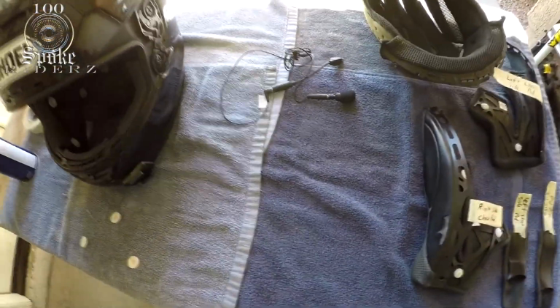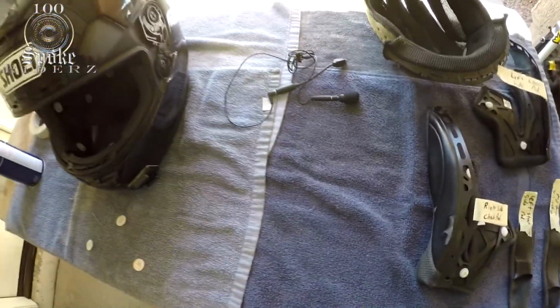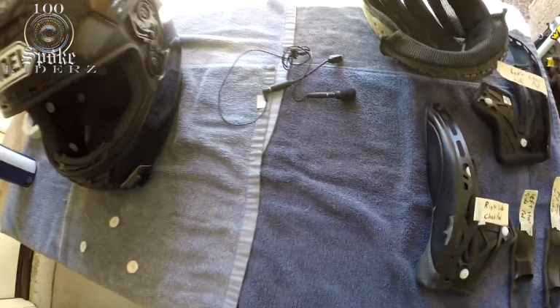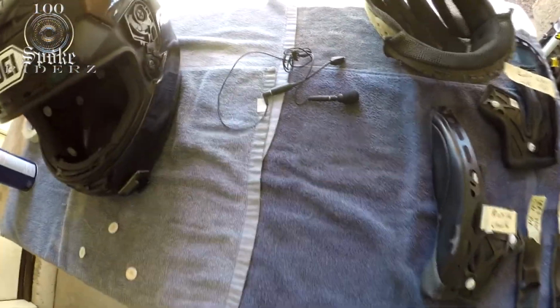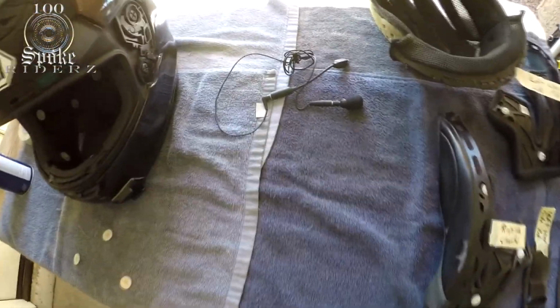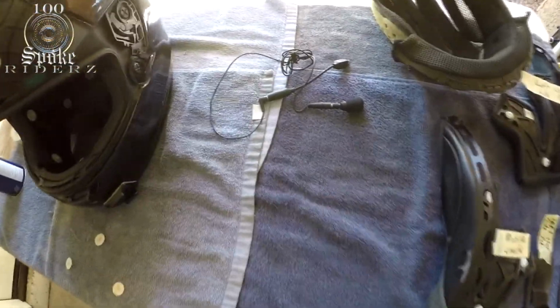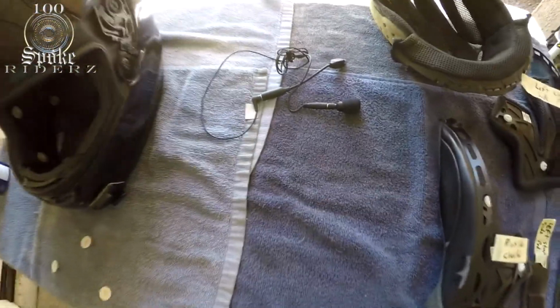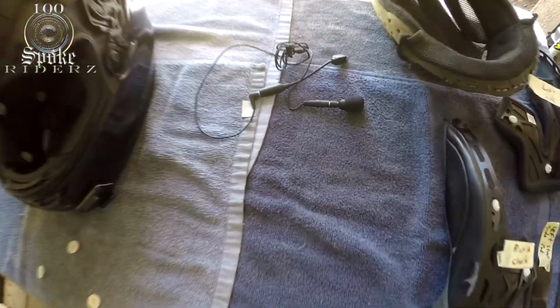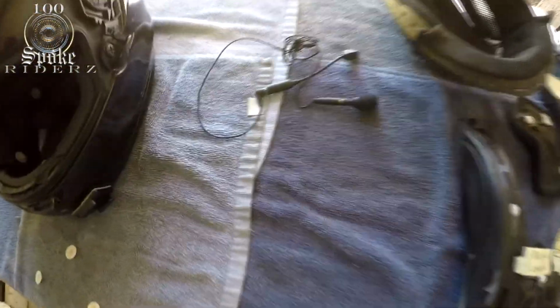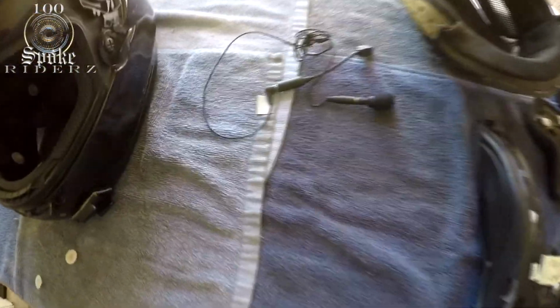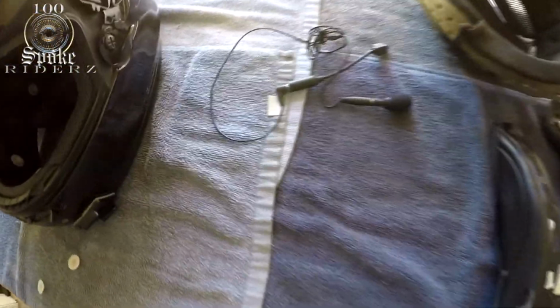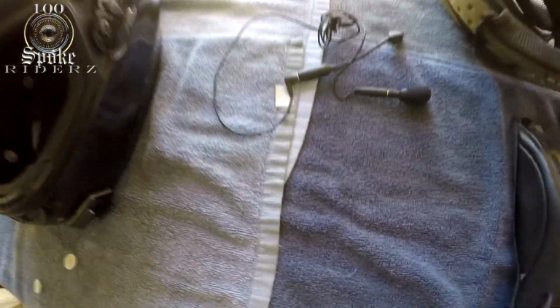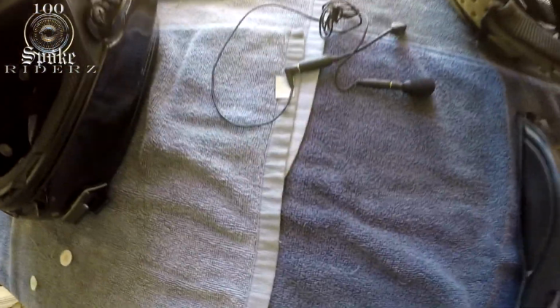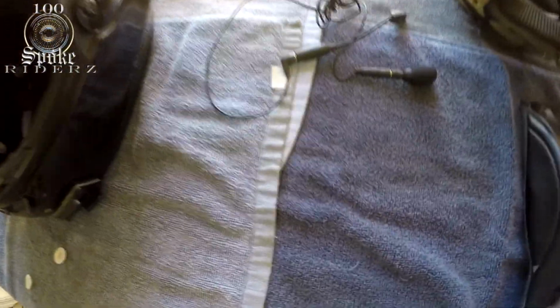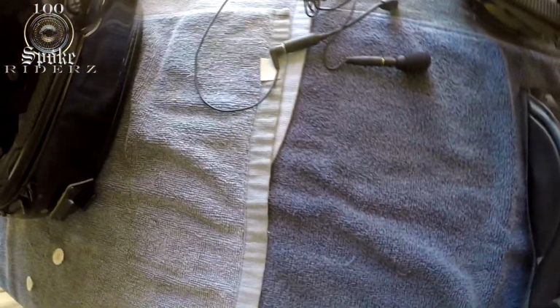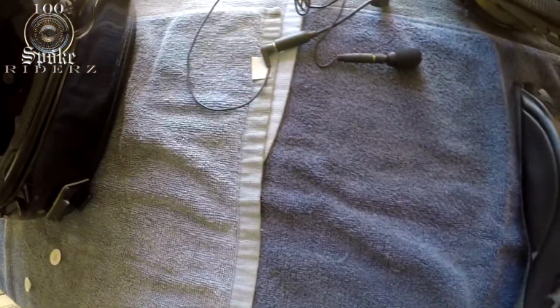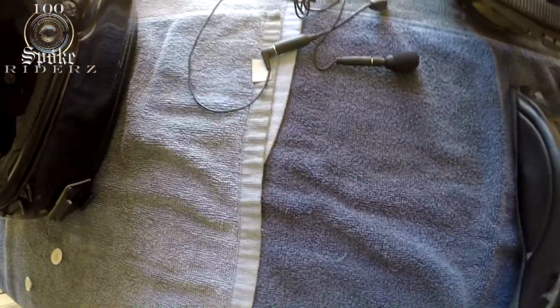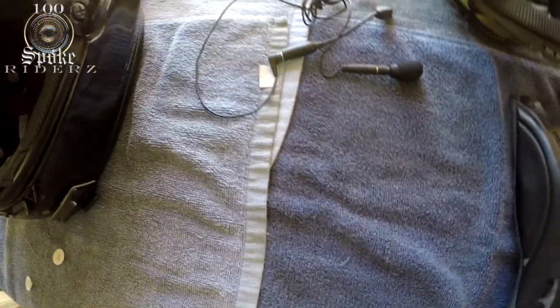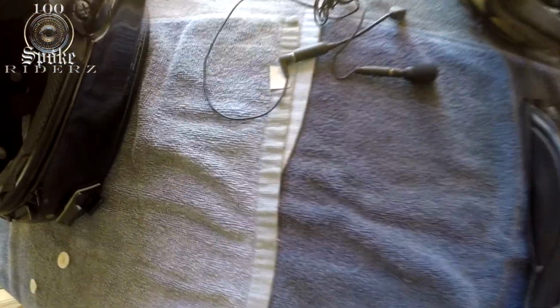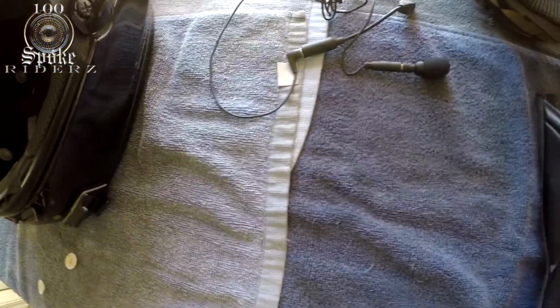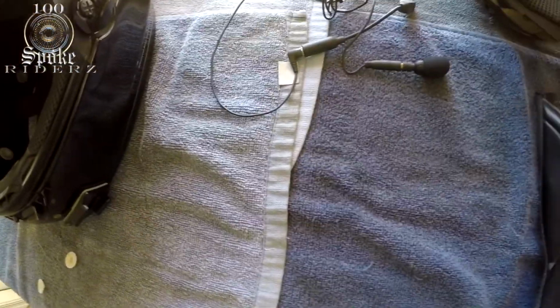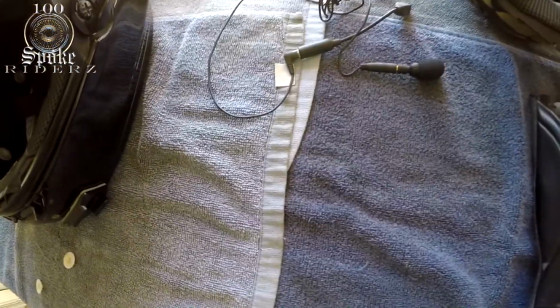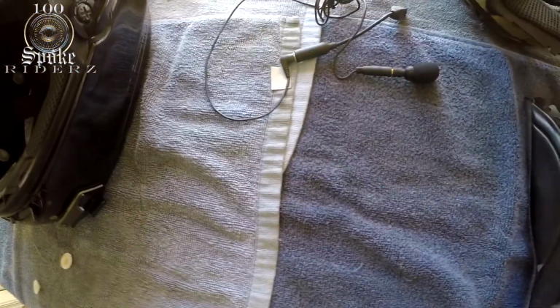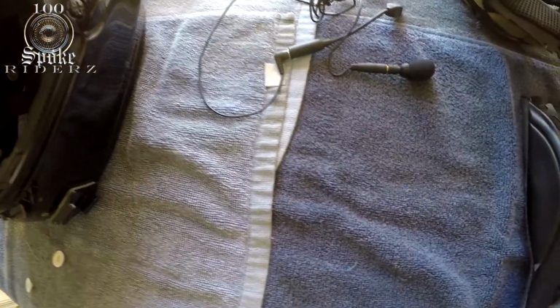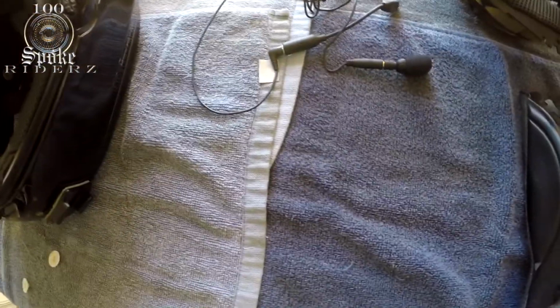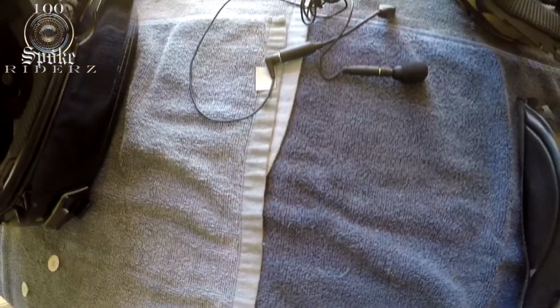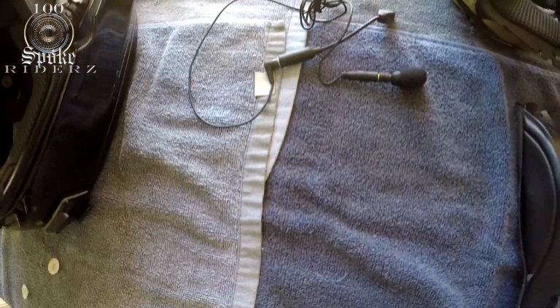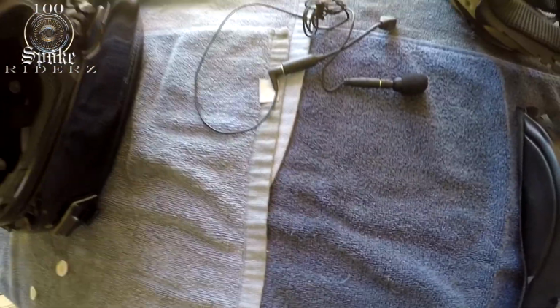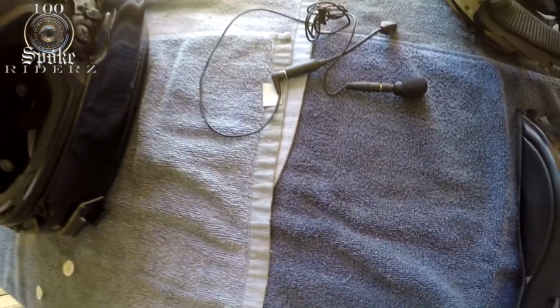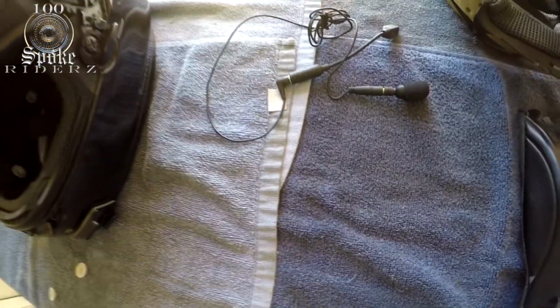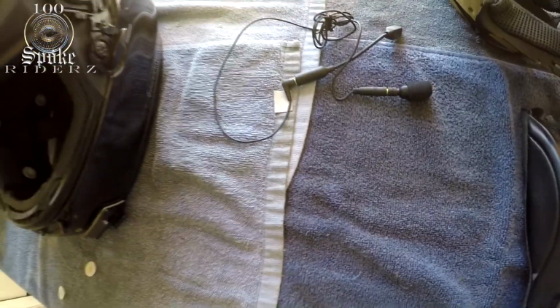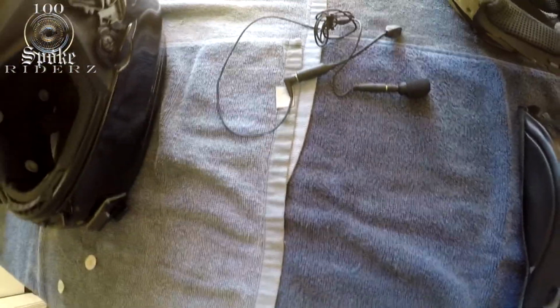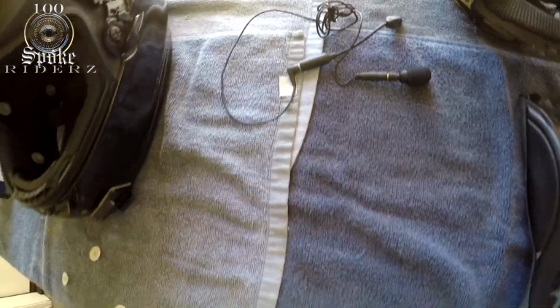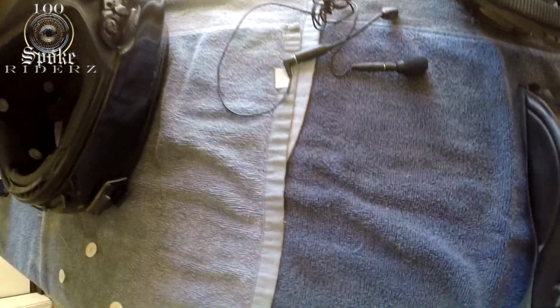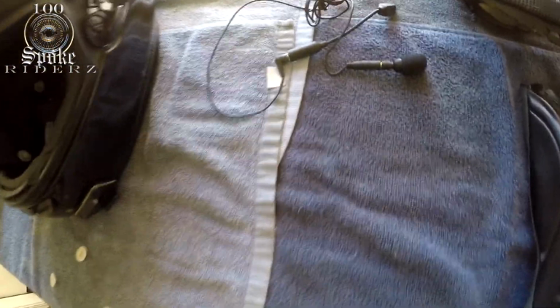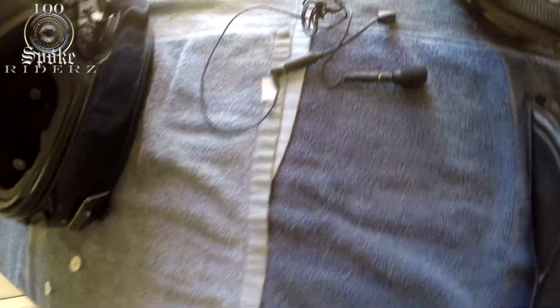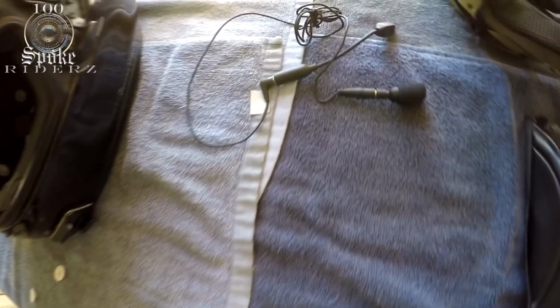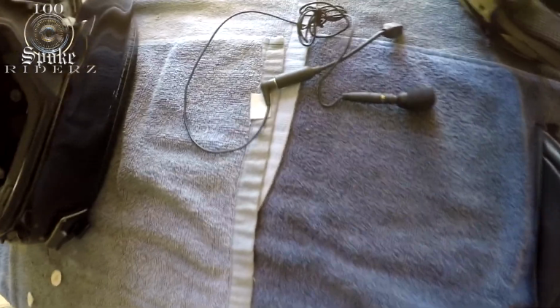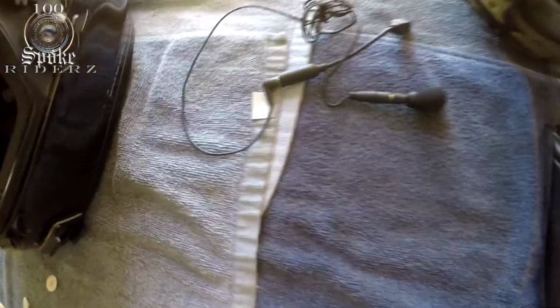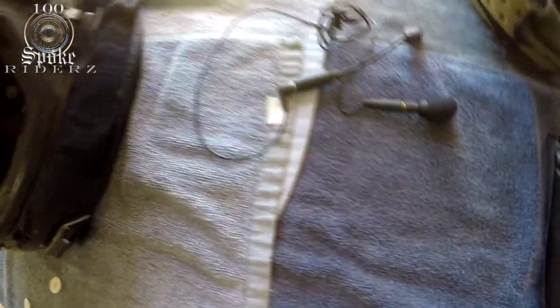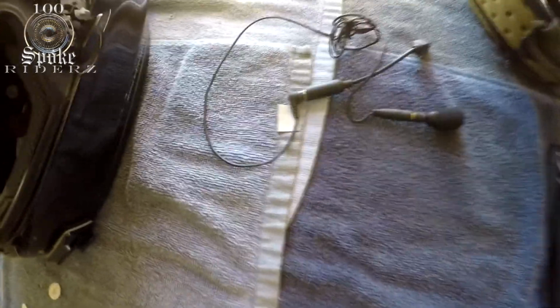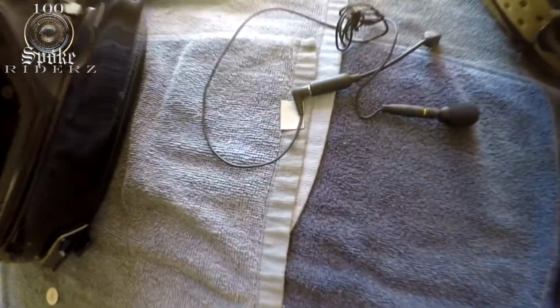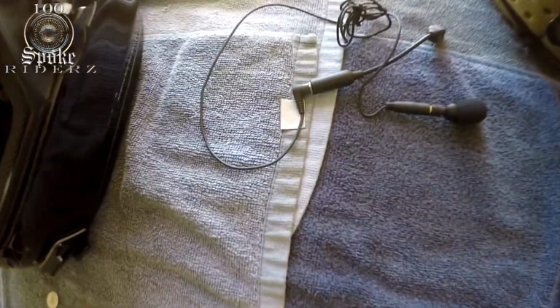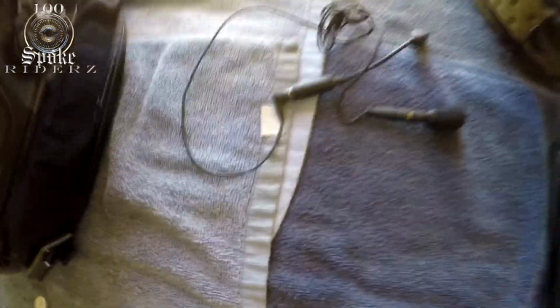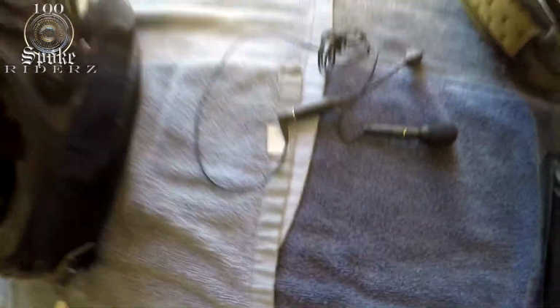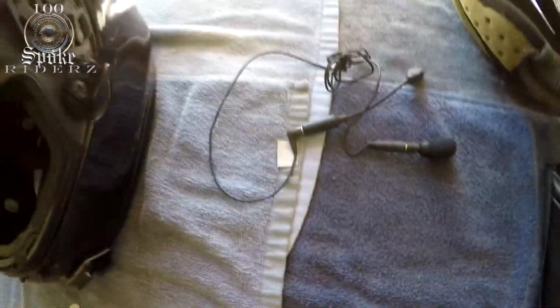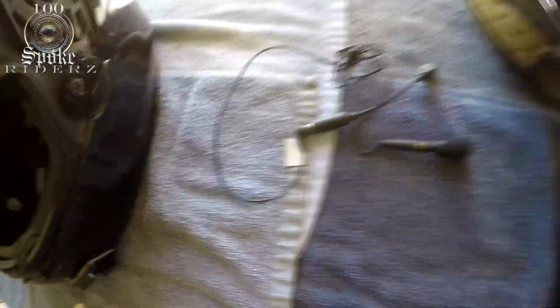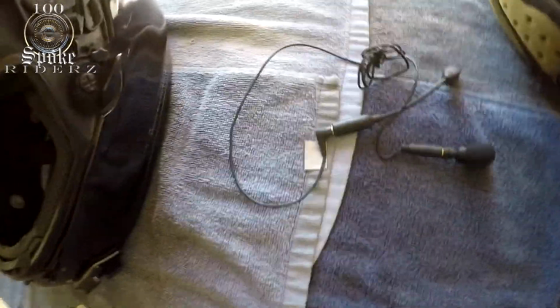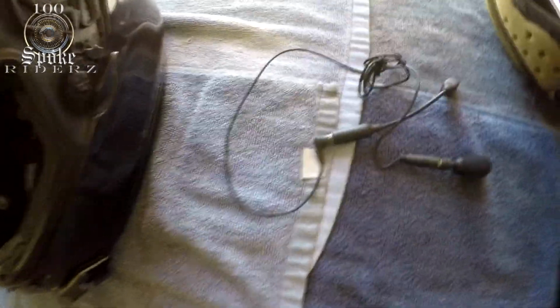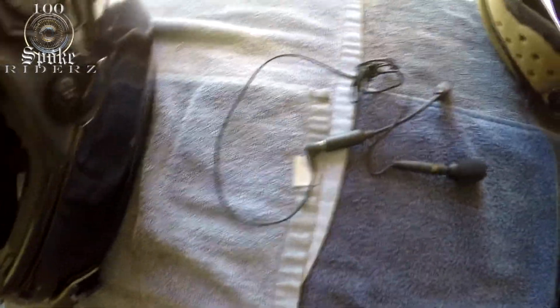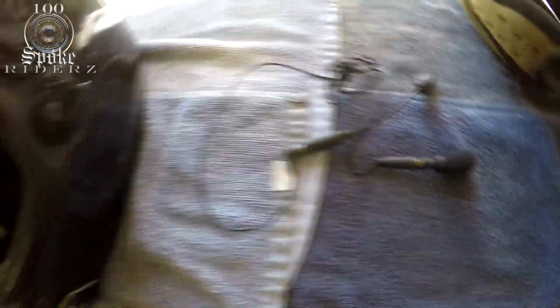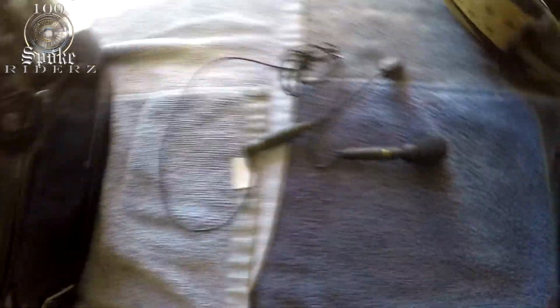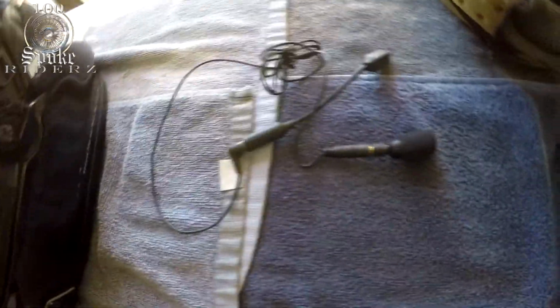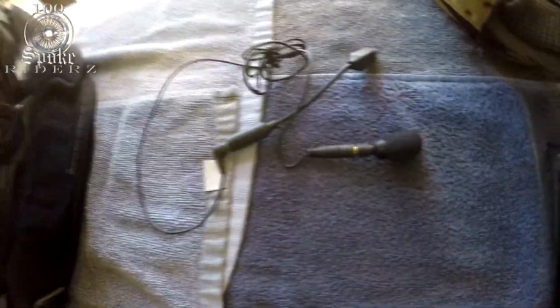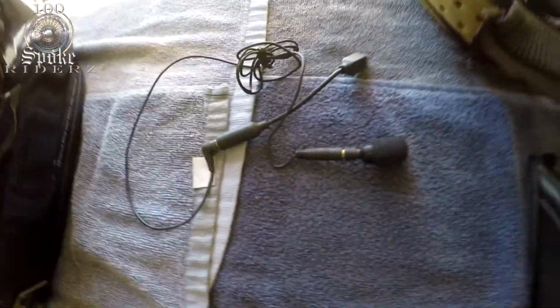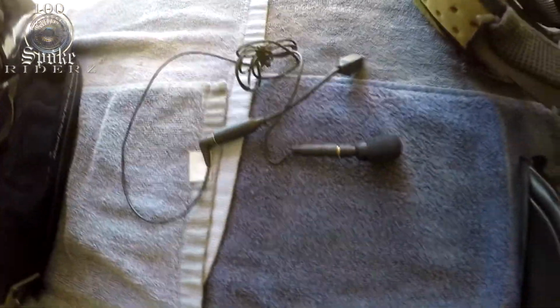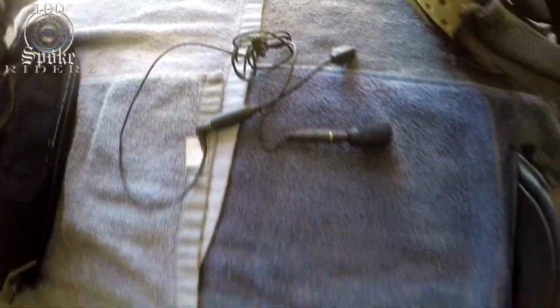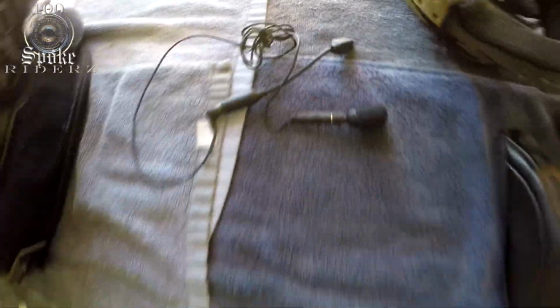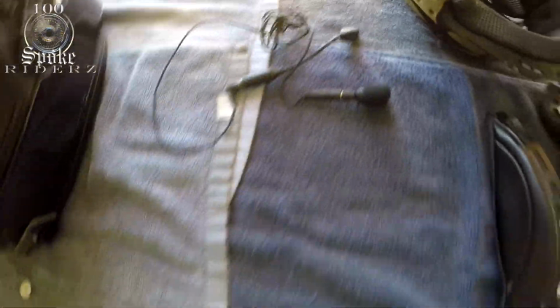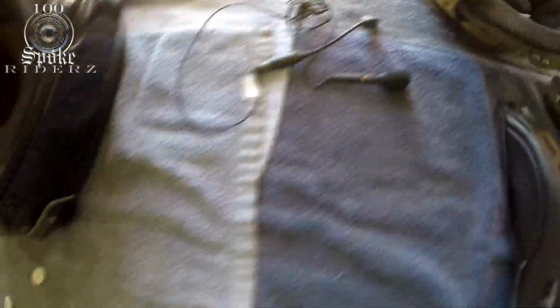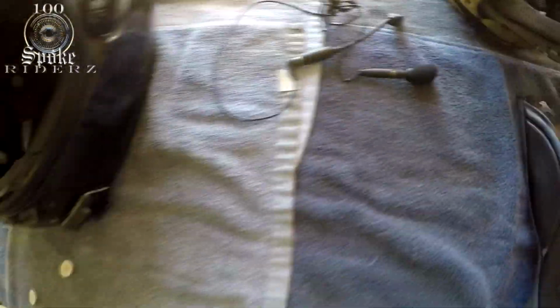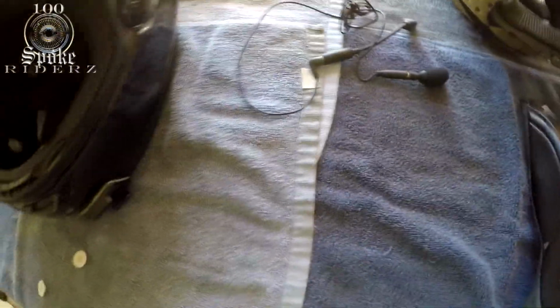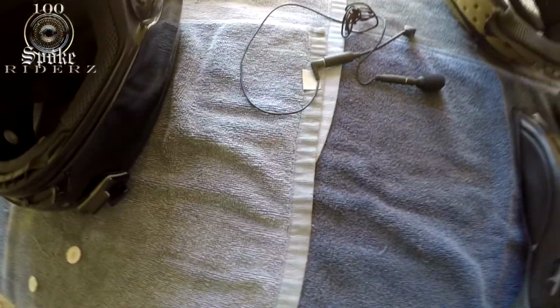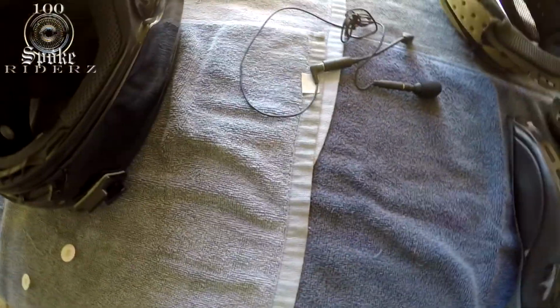That's my microphone setup that I use when I moto vlog so you can hear my voice — it cuts down on the wind and stuff.